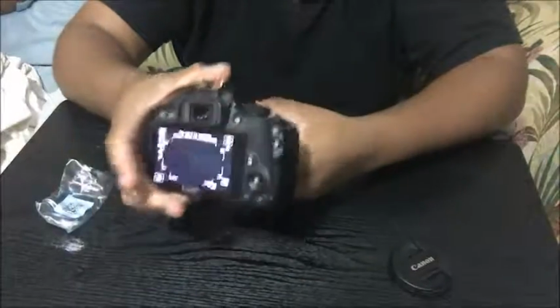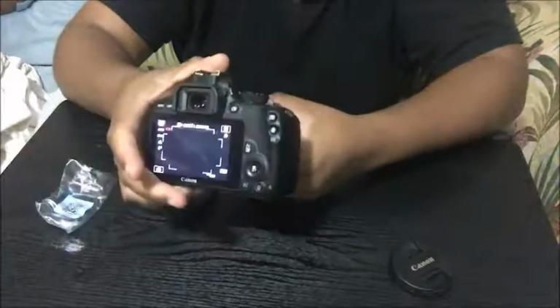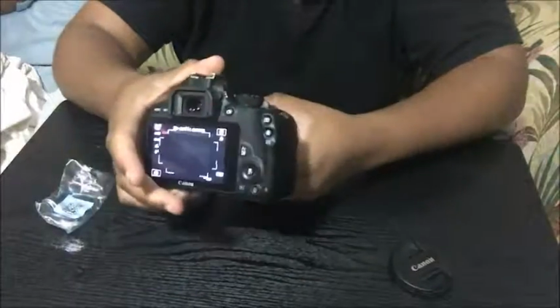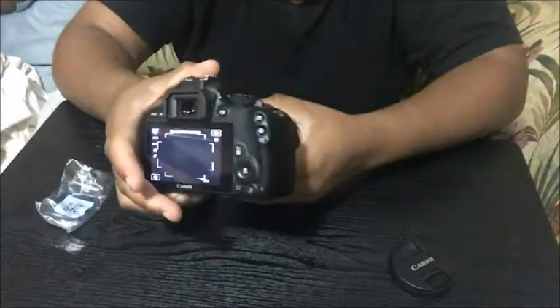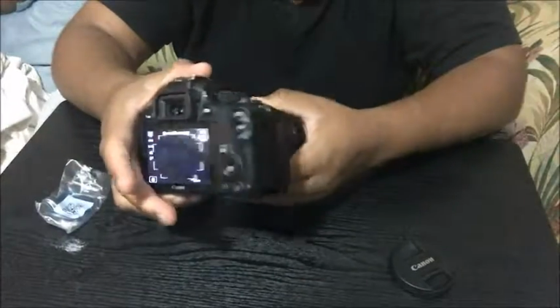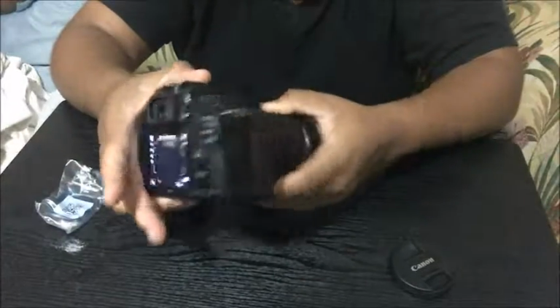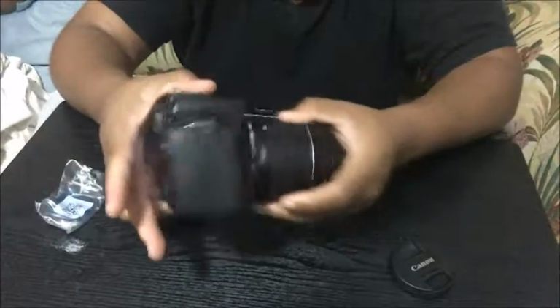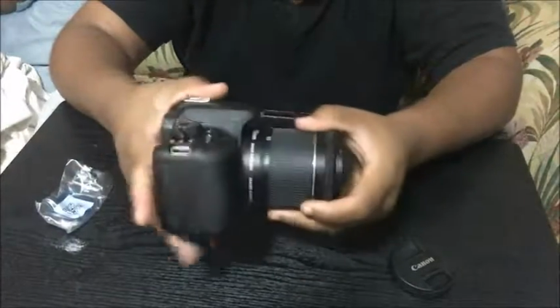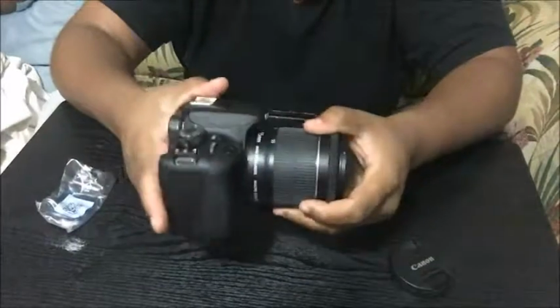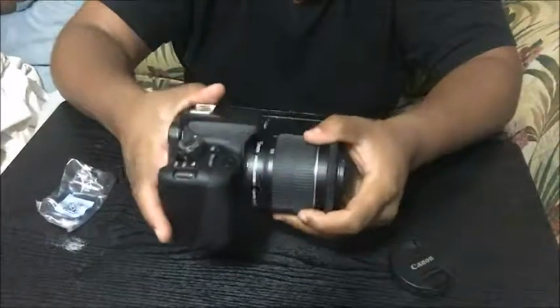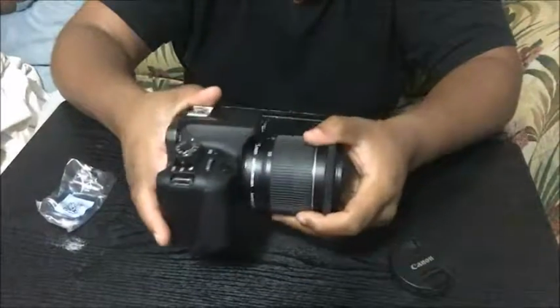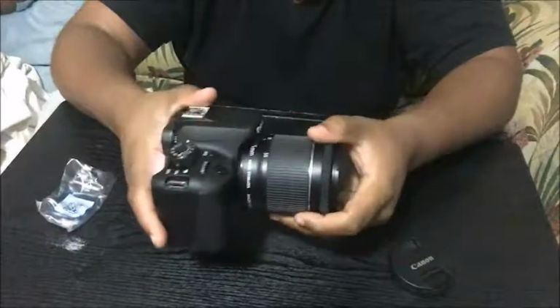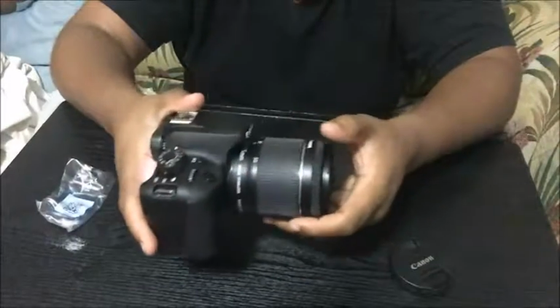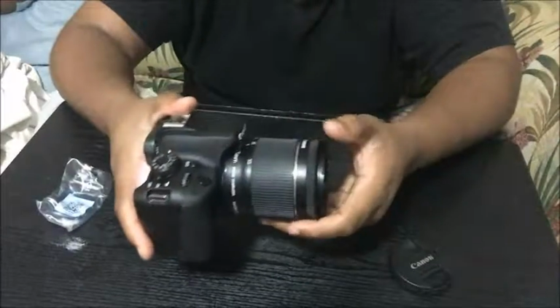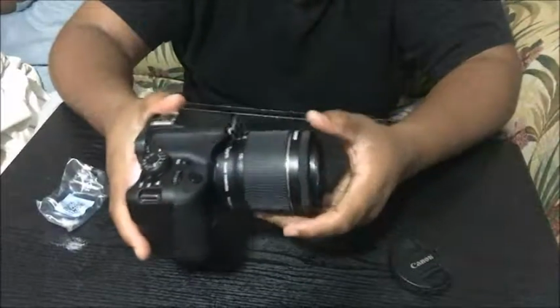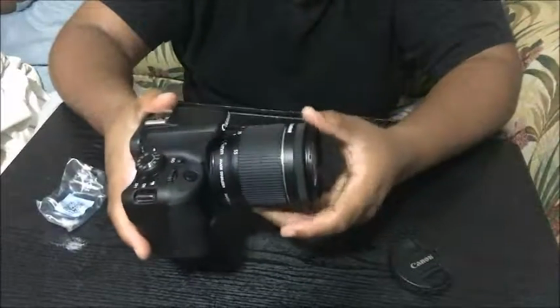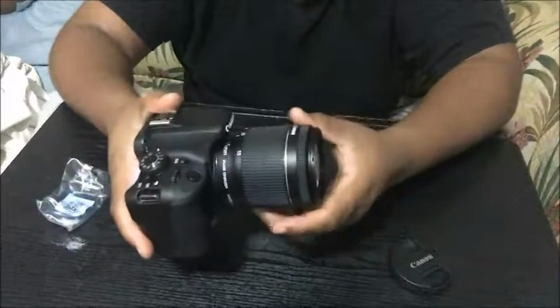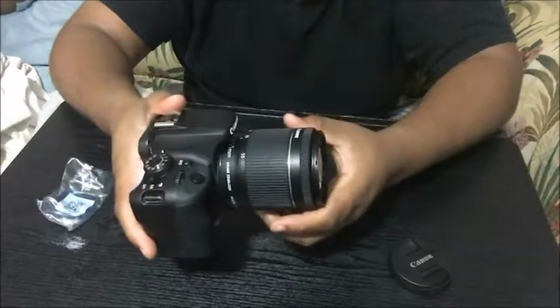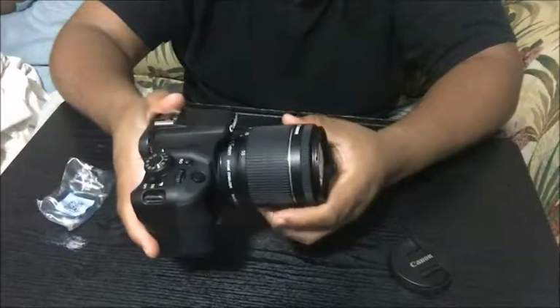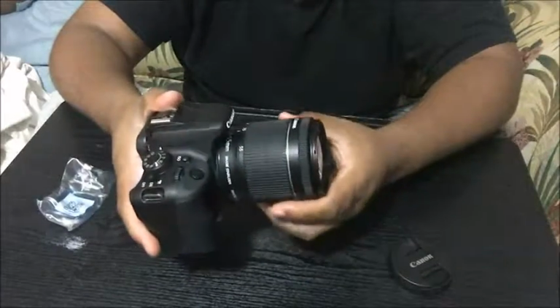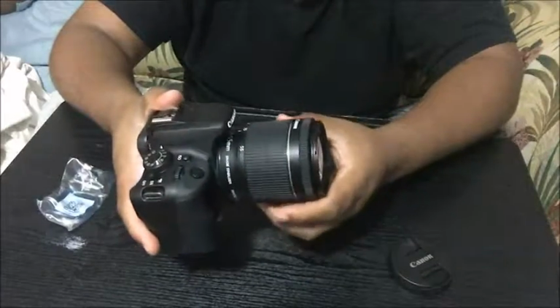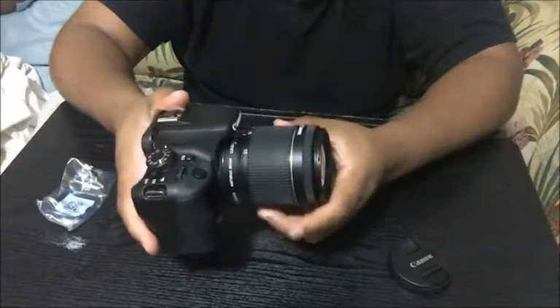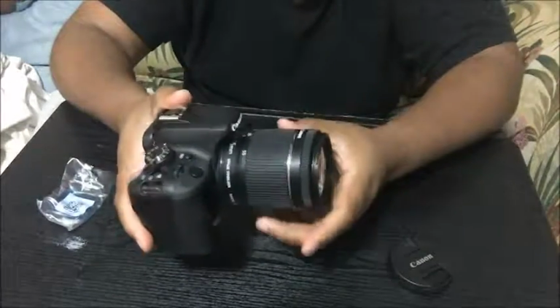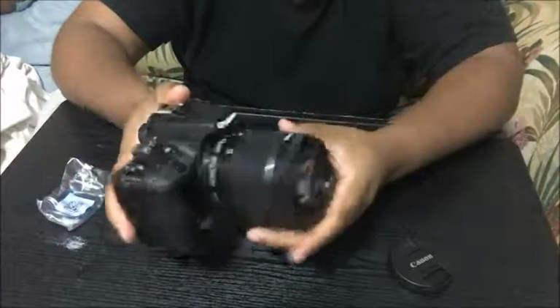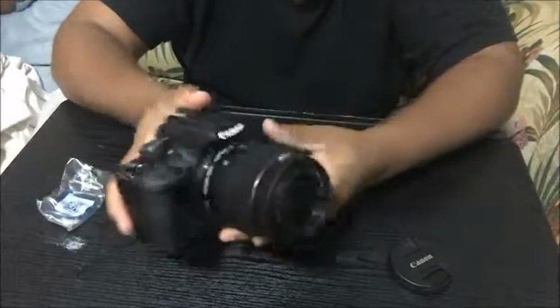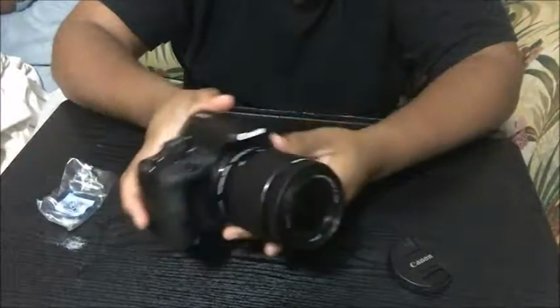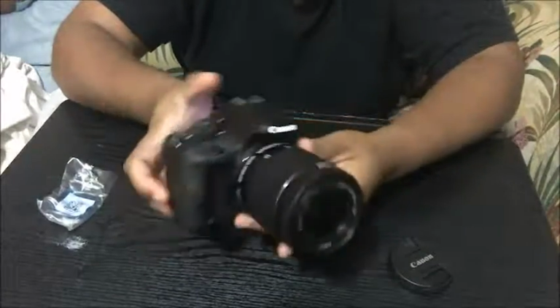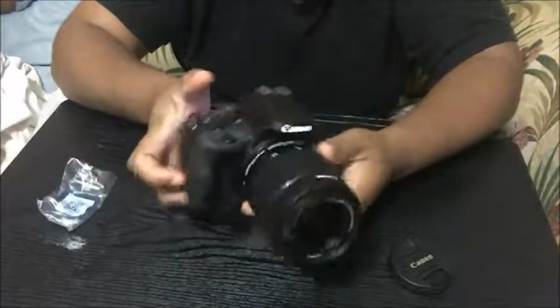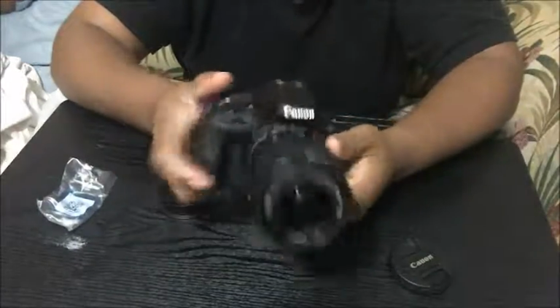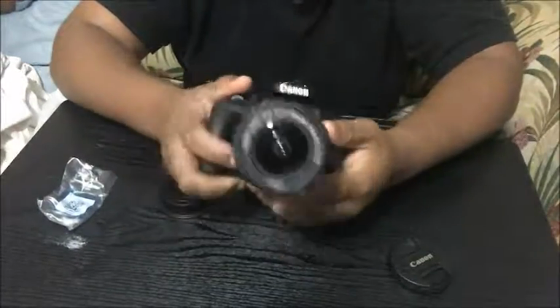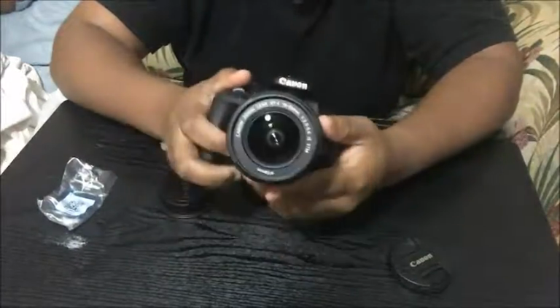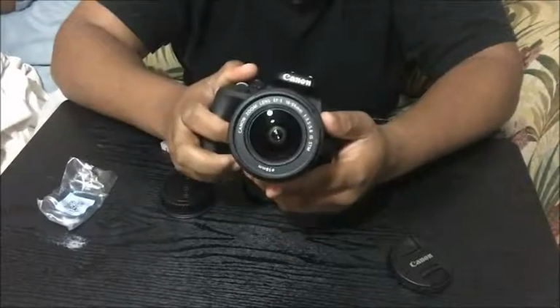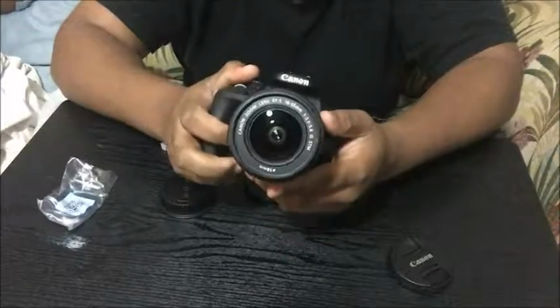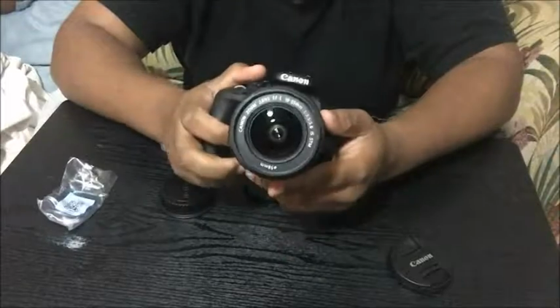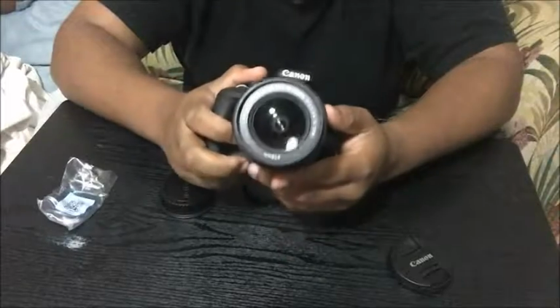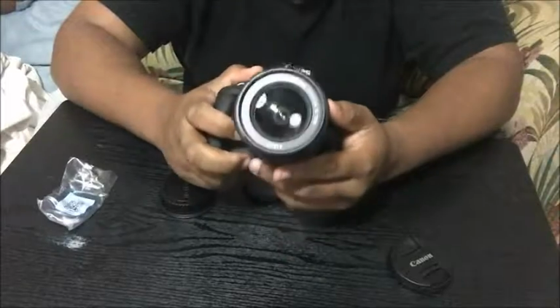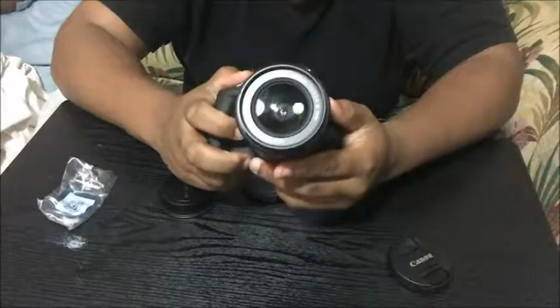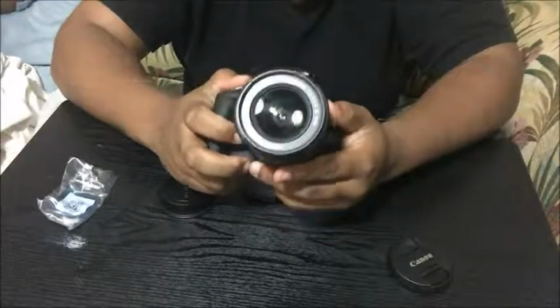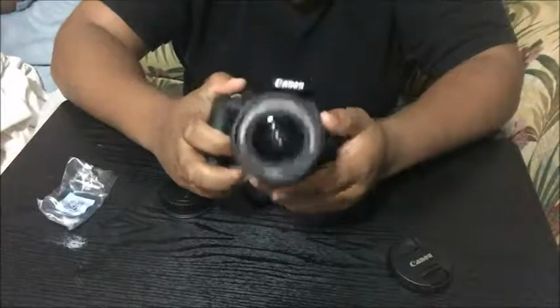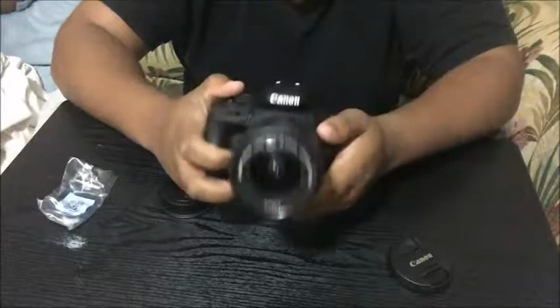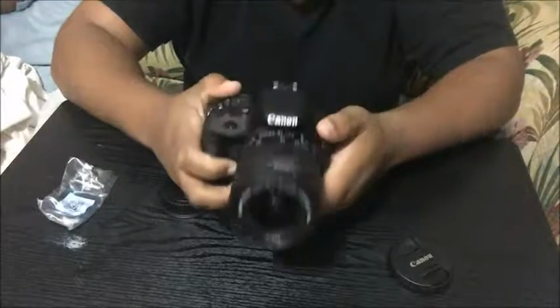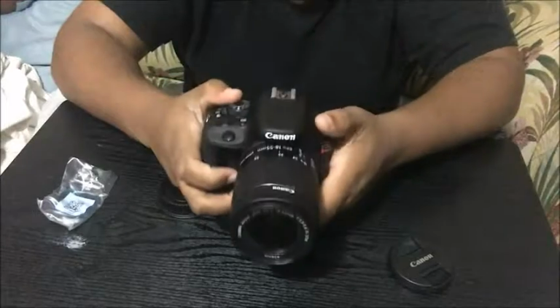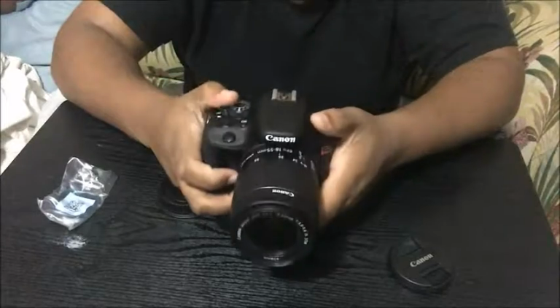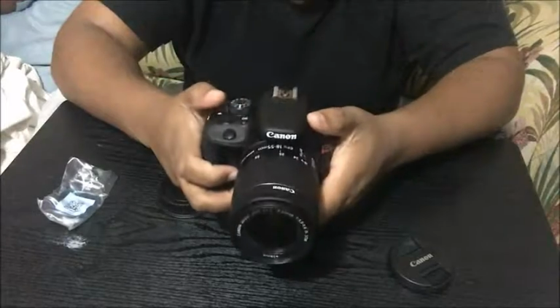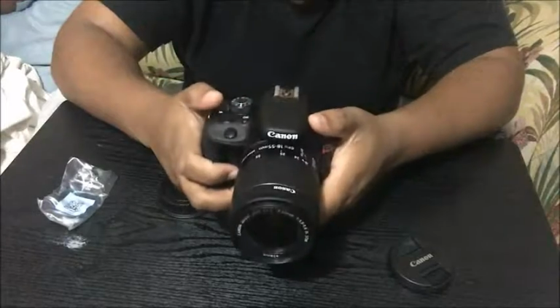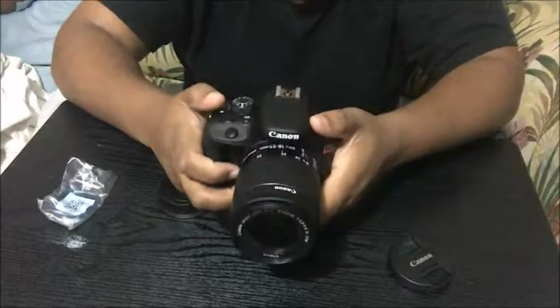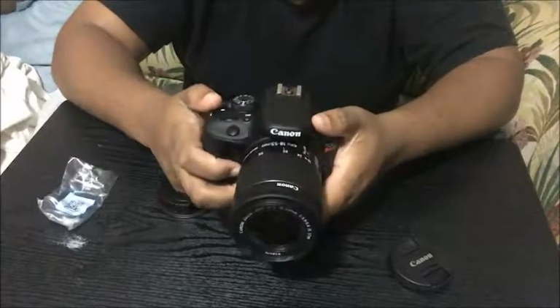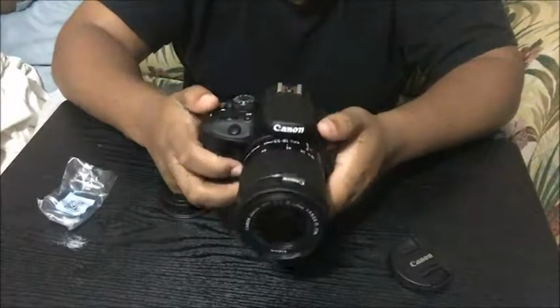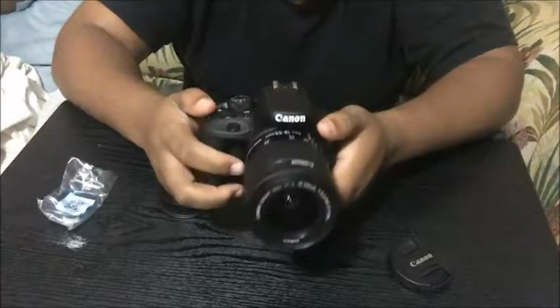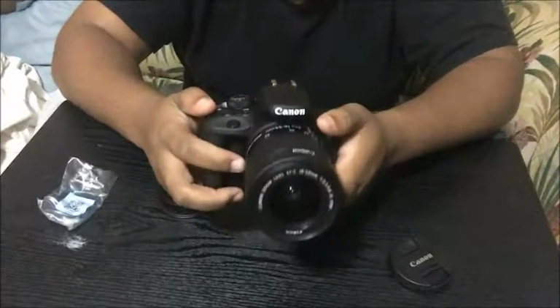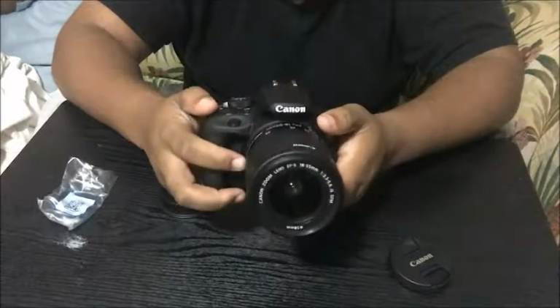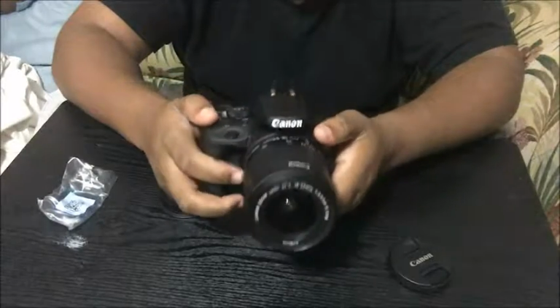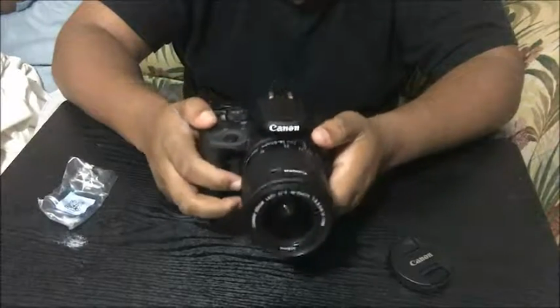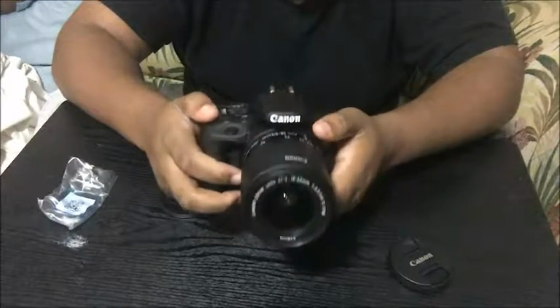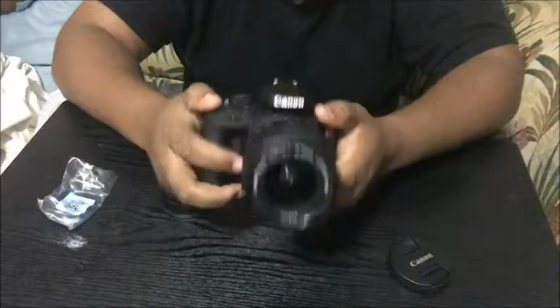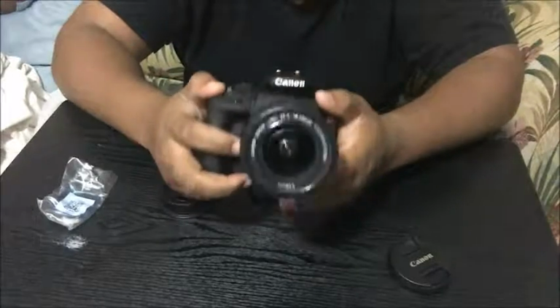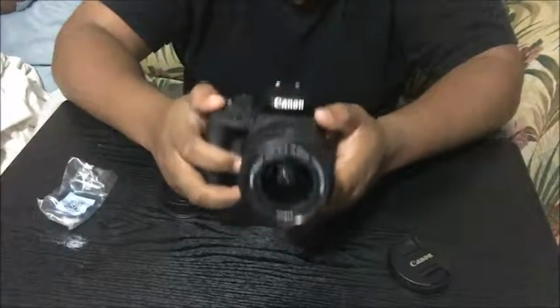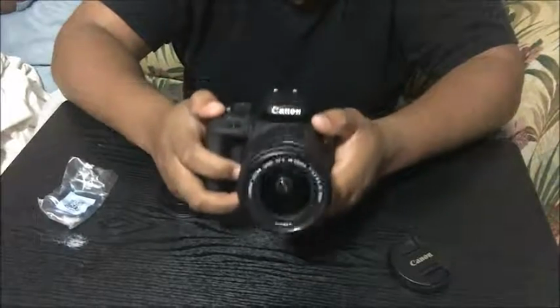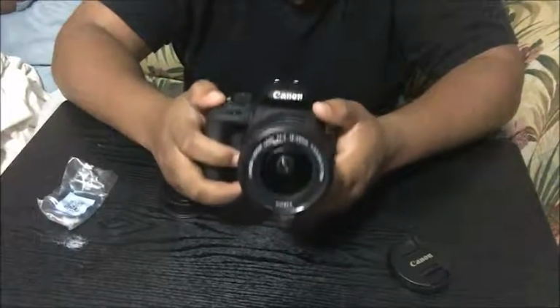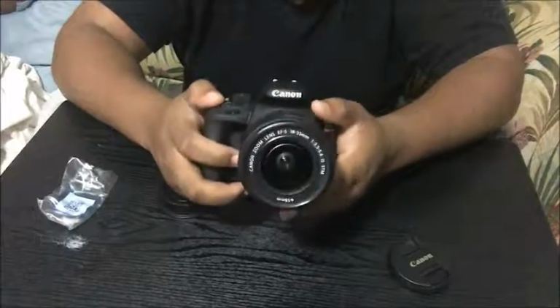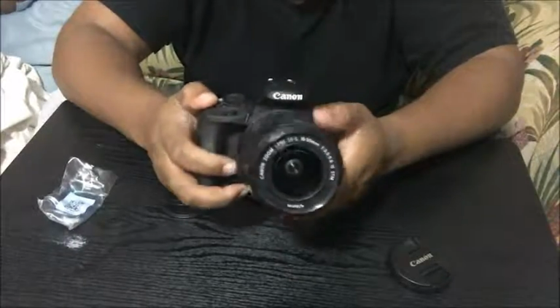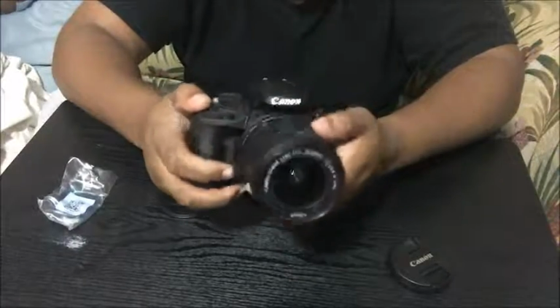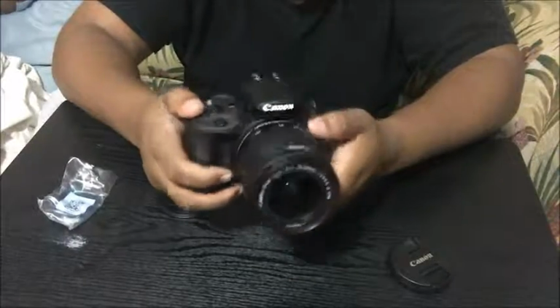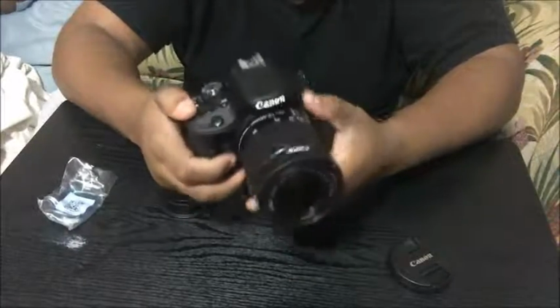This is my new camera. Feel free to see me with my new Canon SL1.